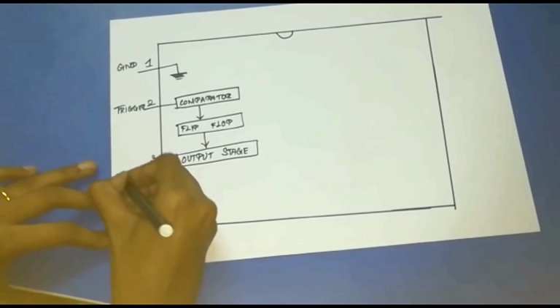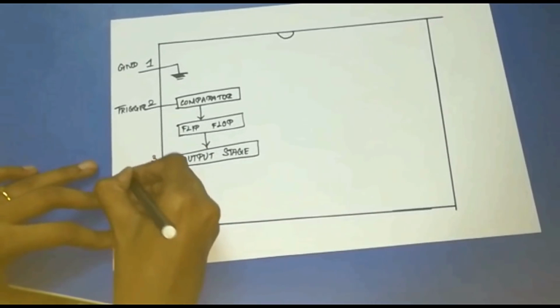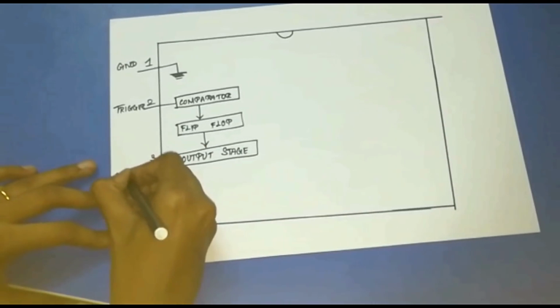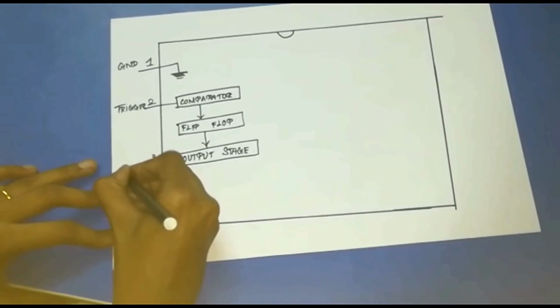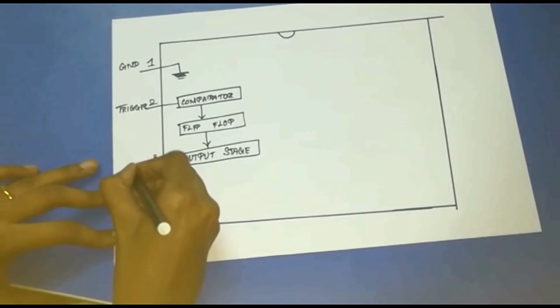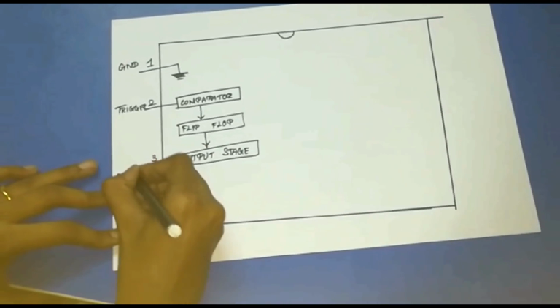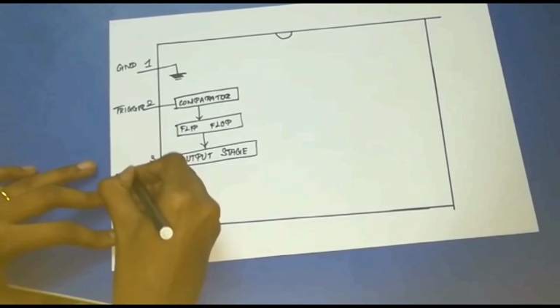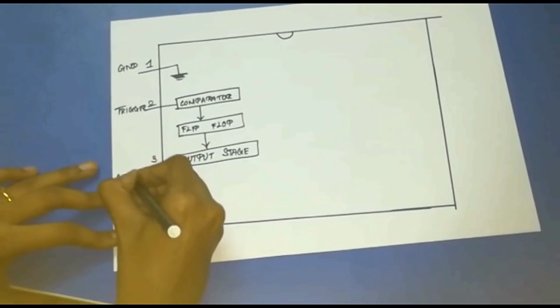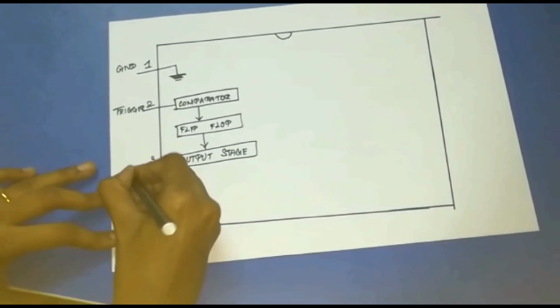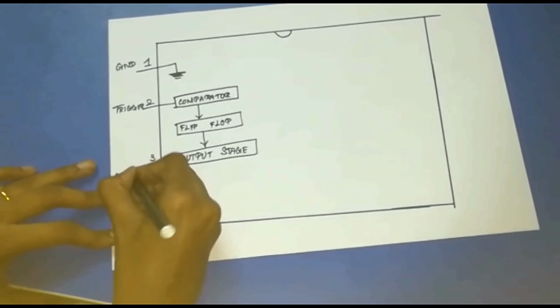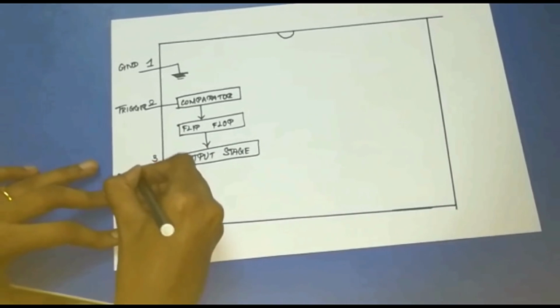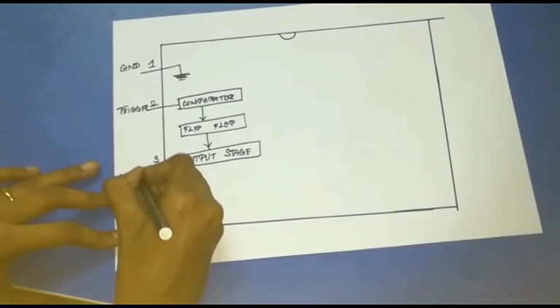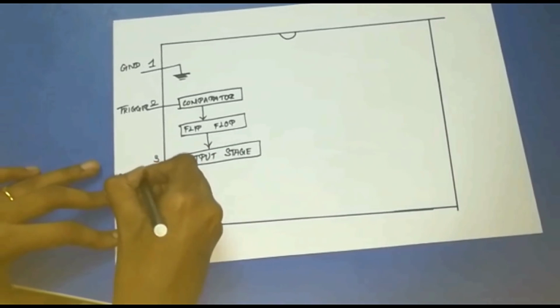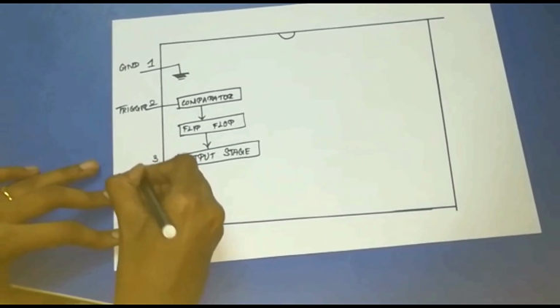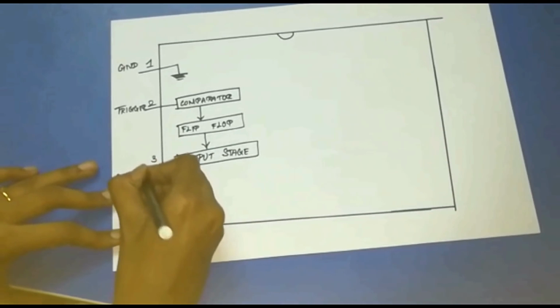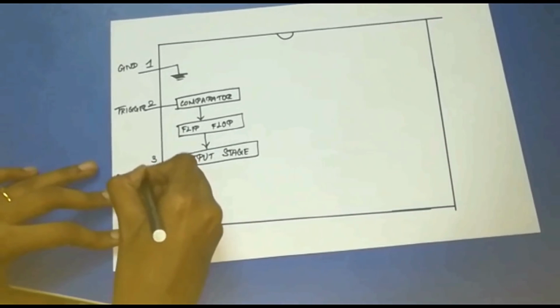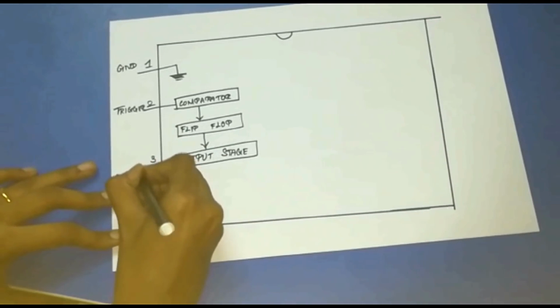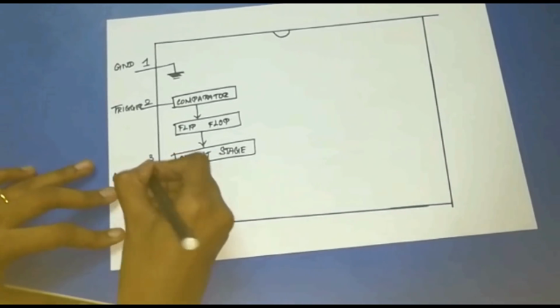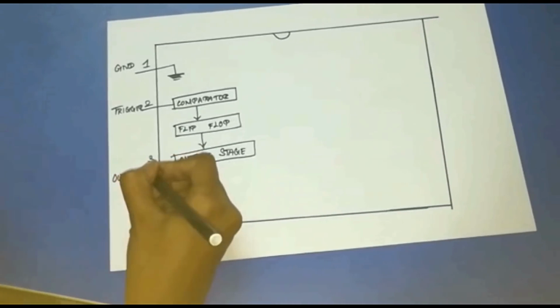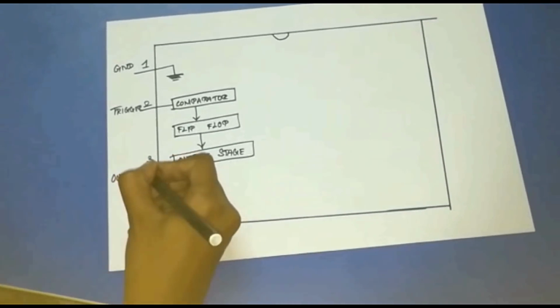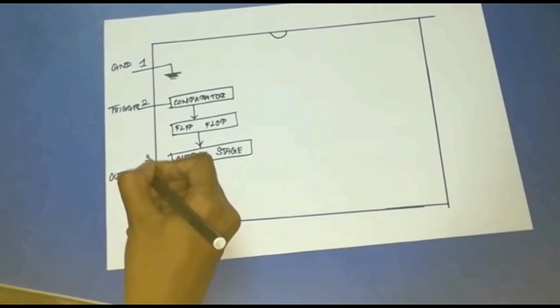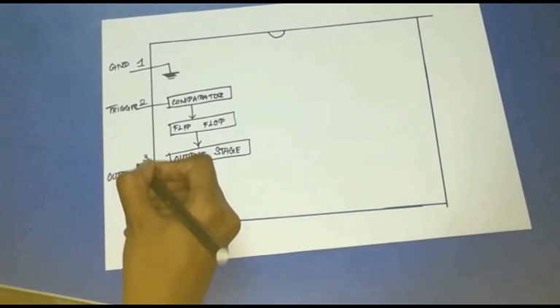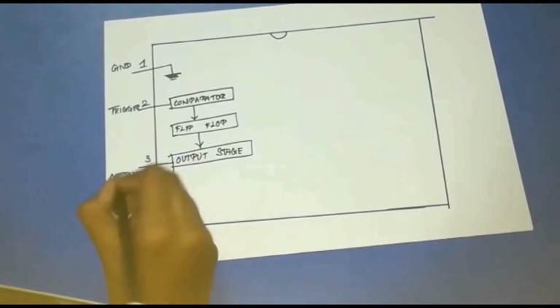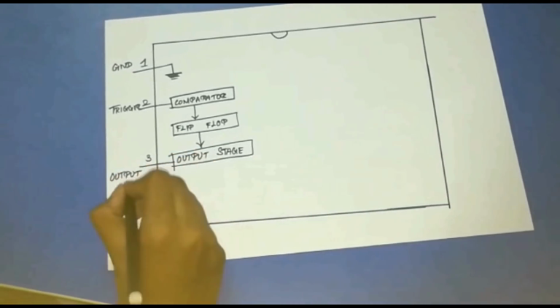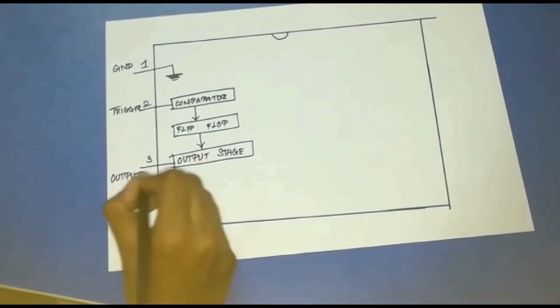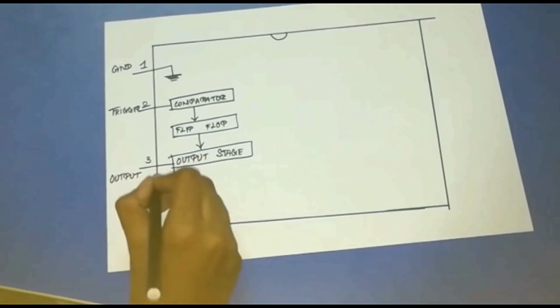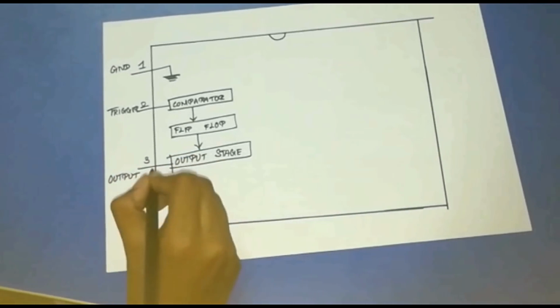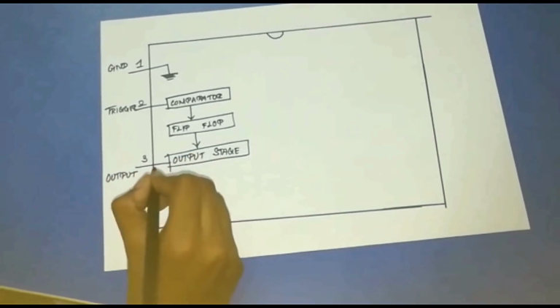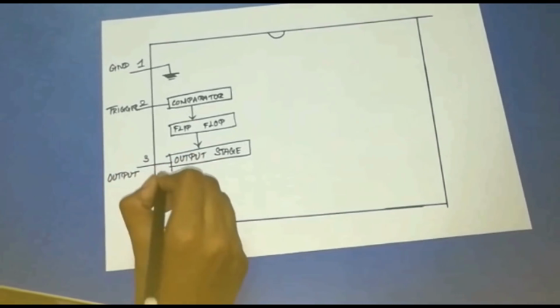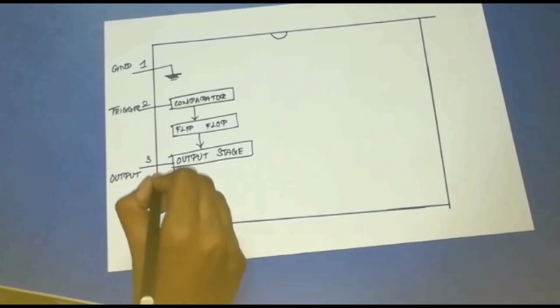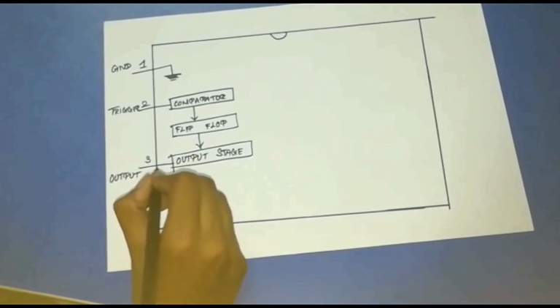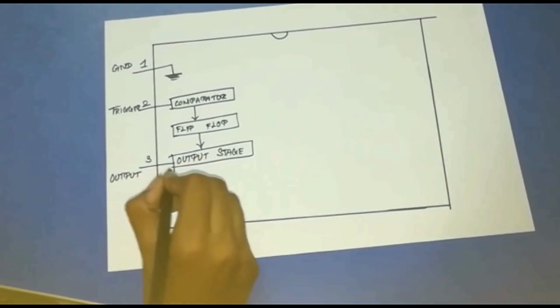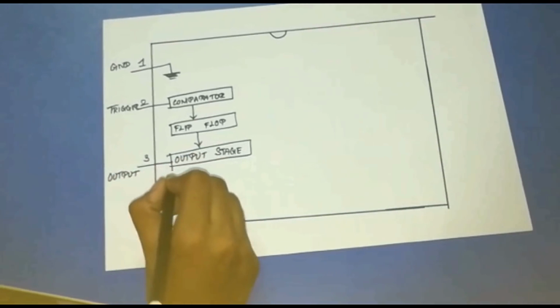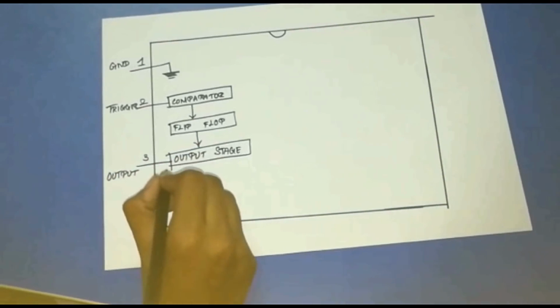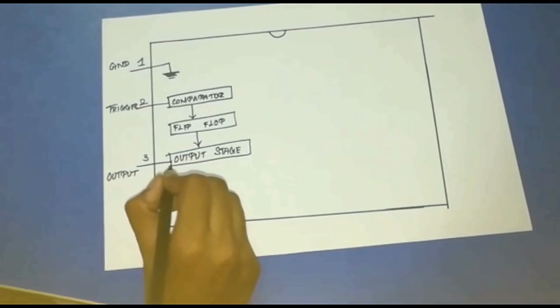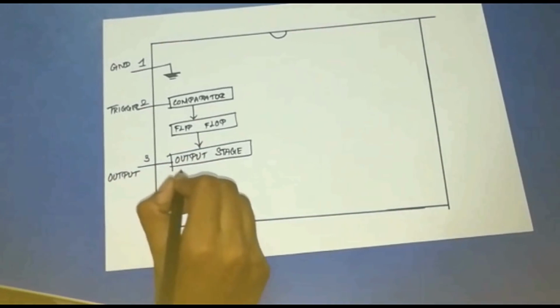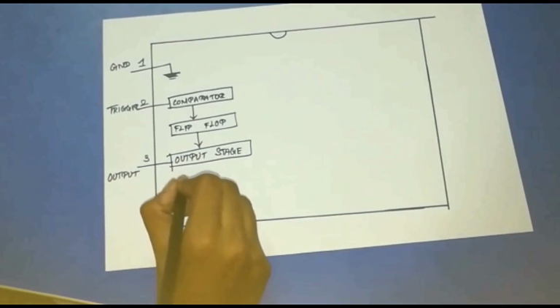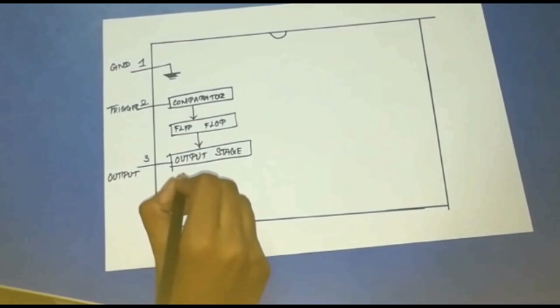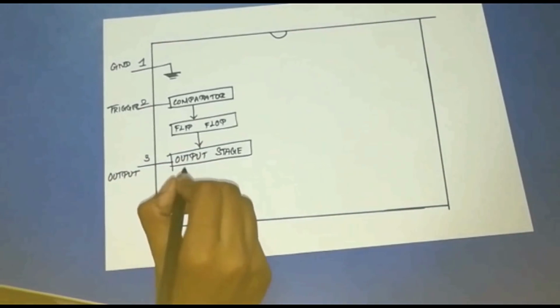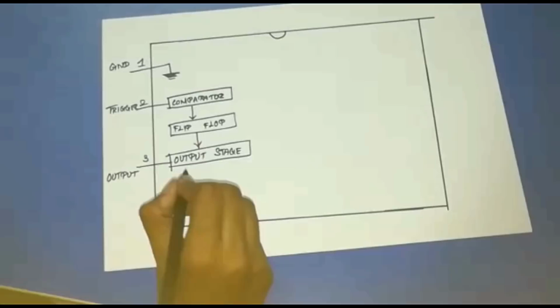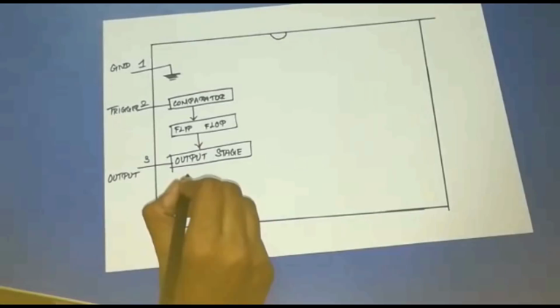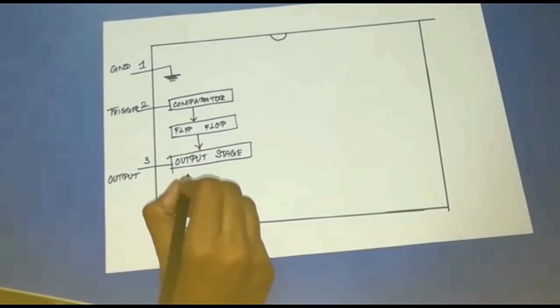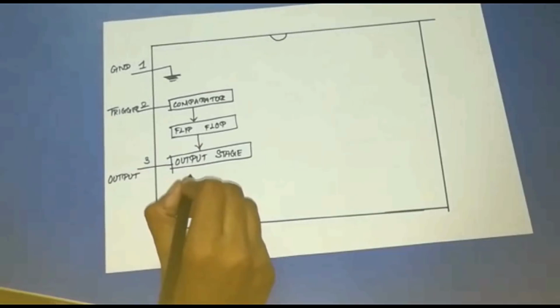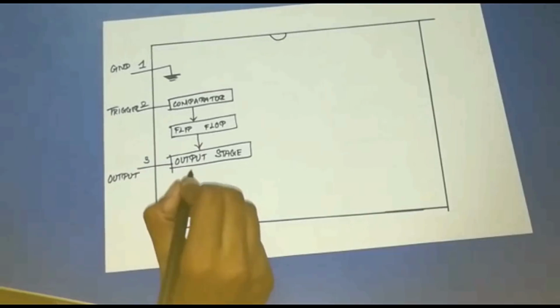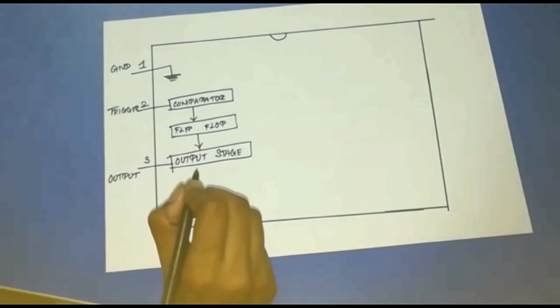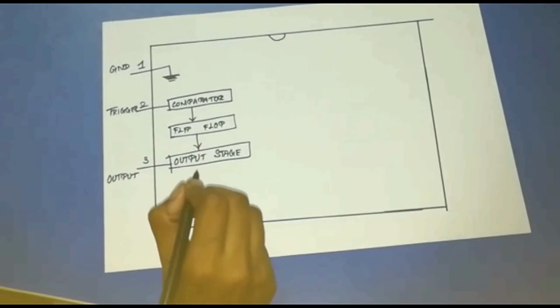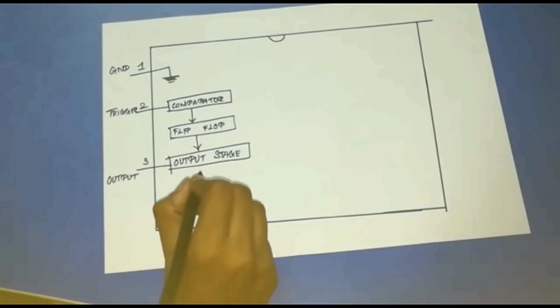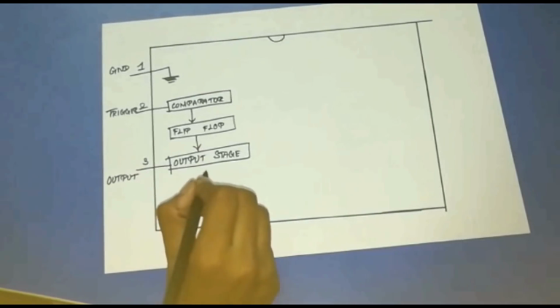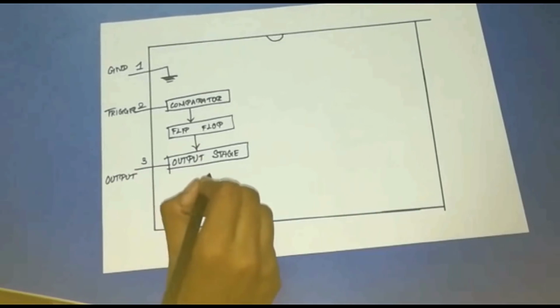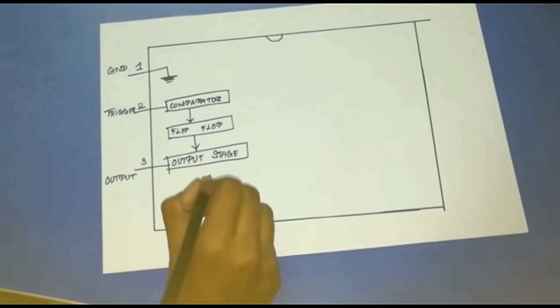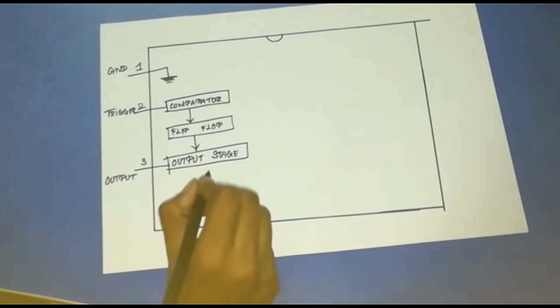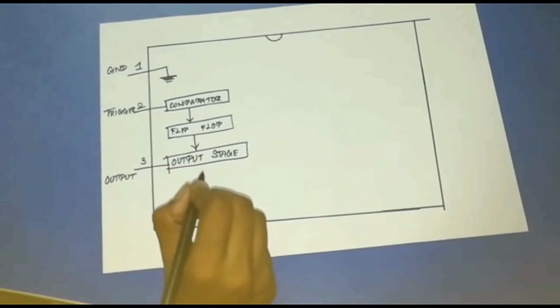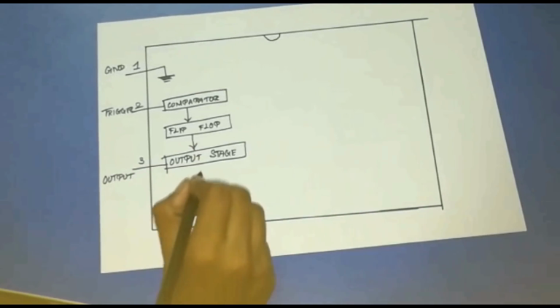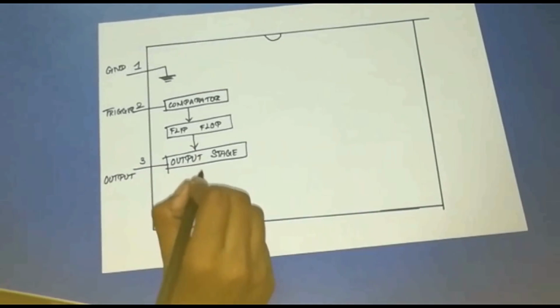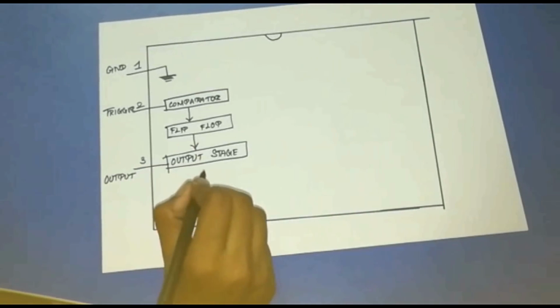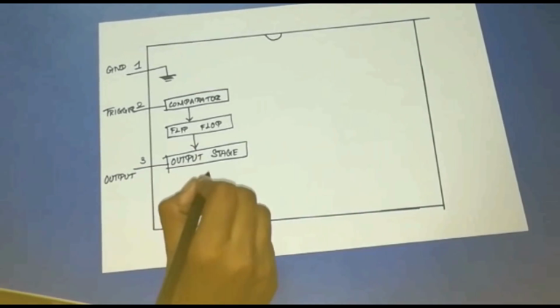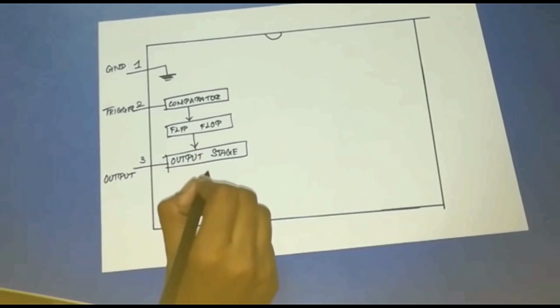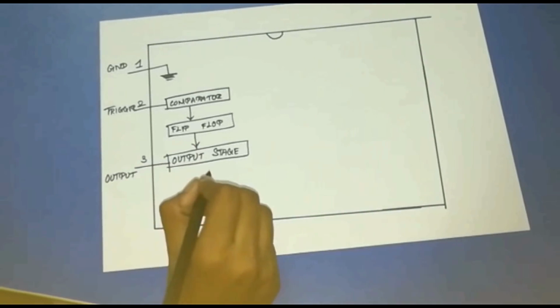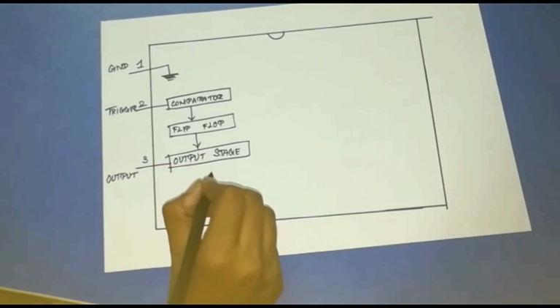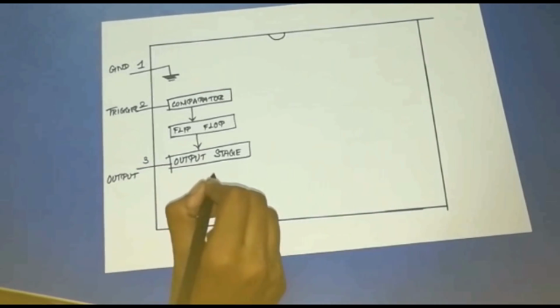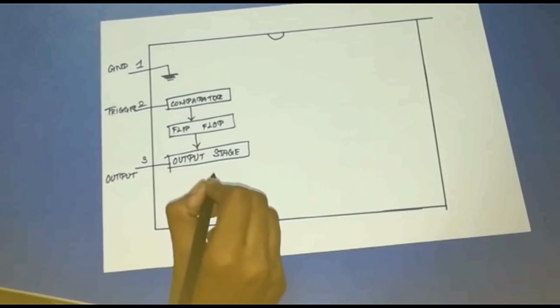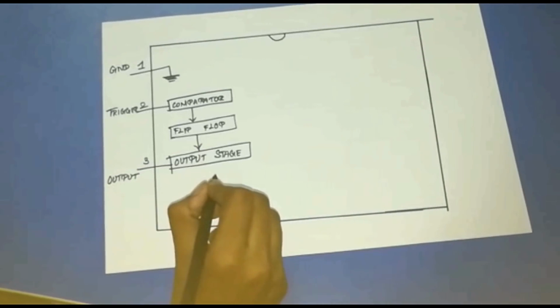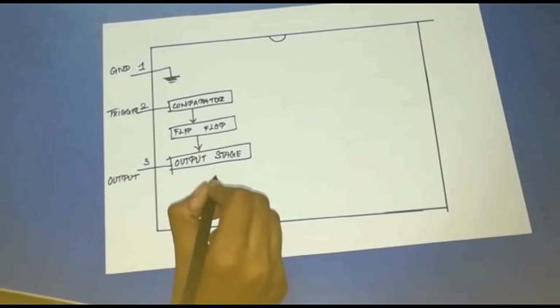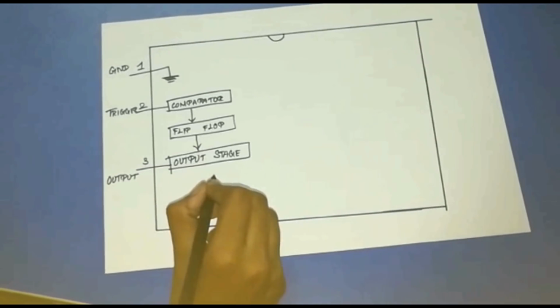Pin 3 is the Output pin. This pin is normally connected to the load as it is the only pin with an output driven waveform.